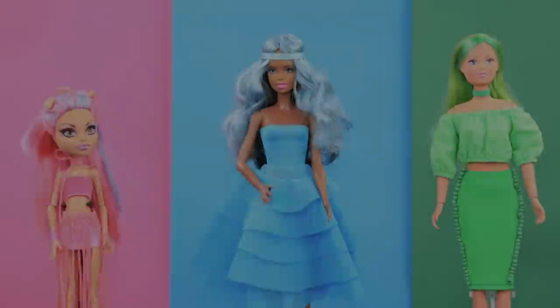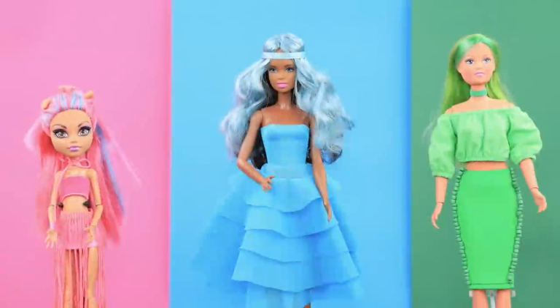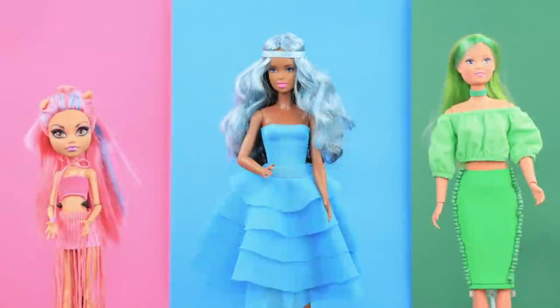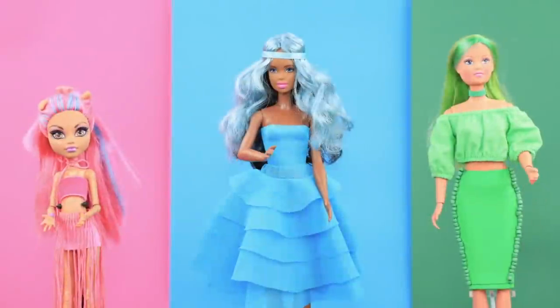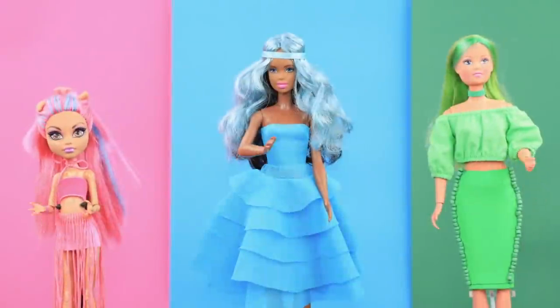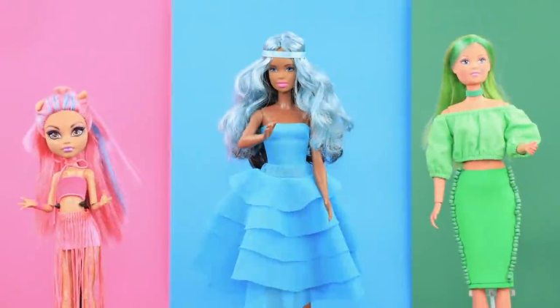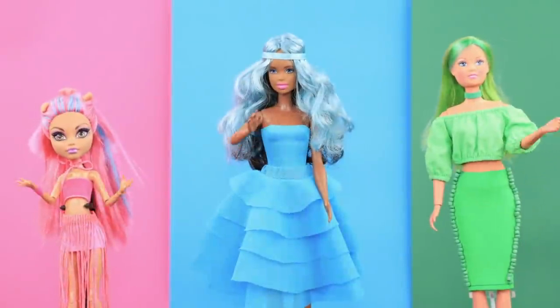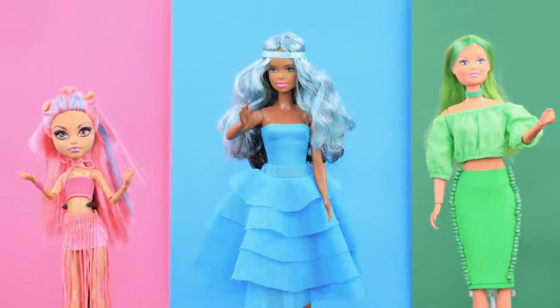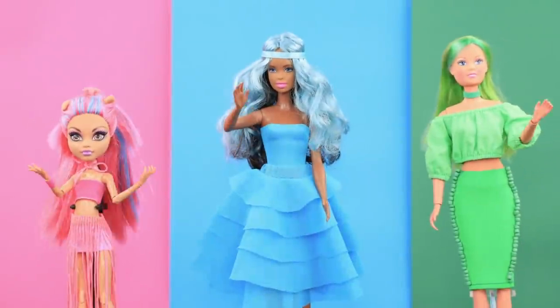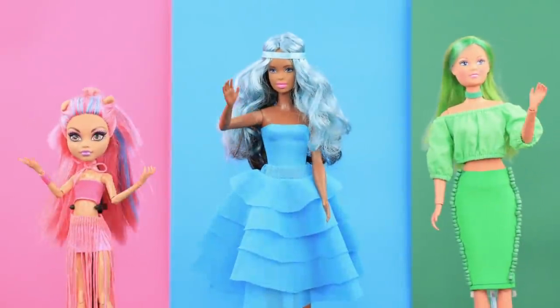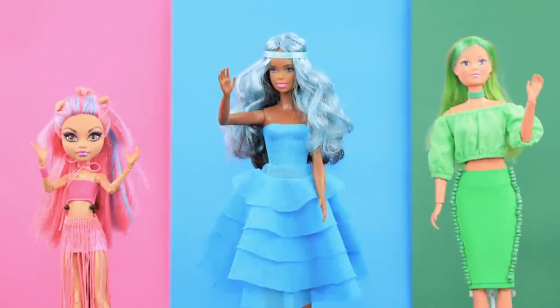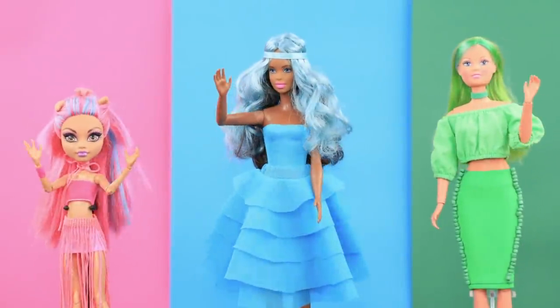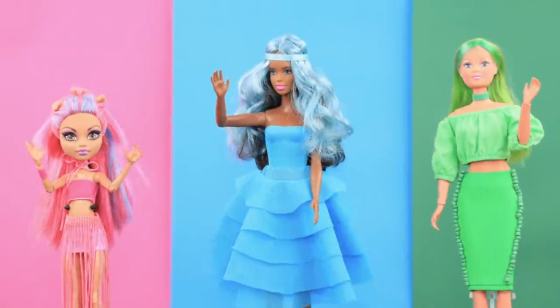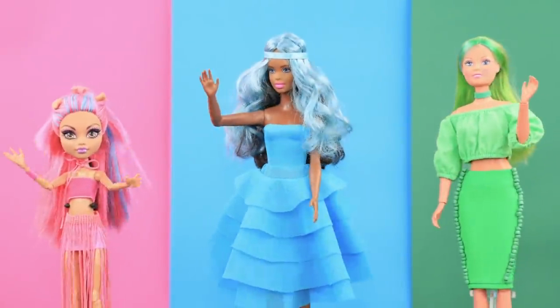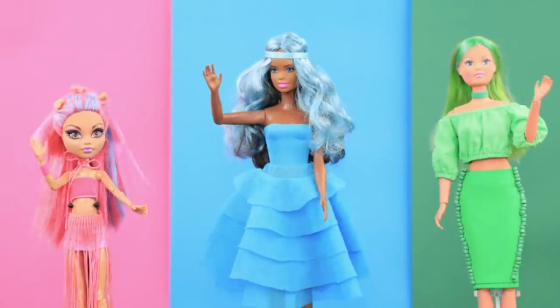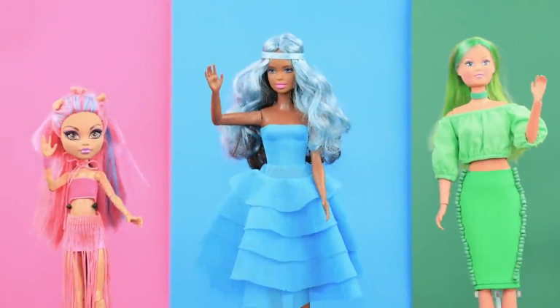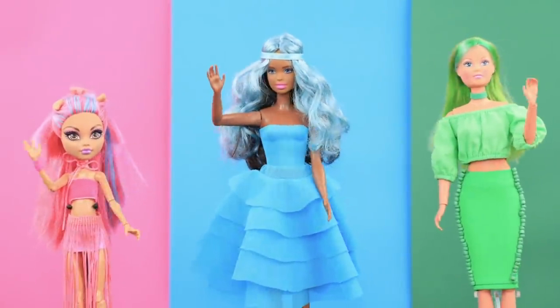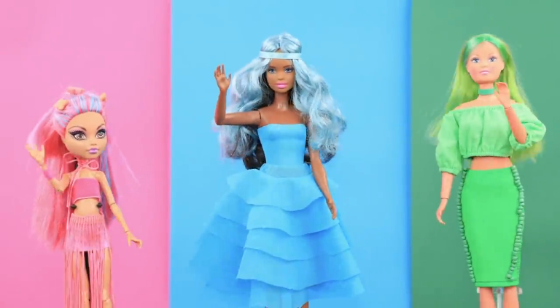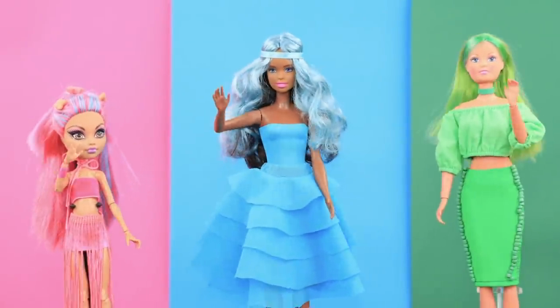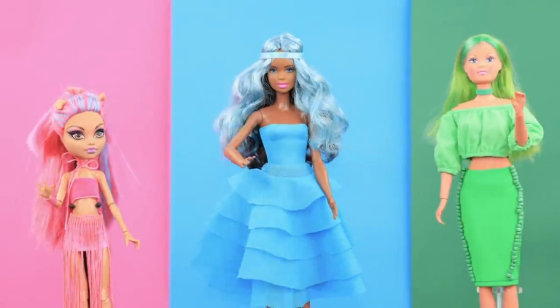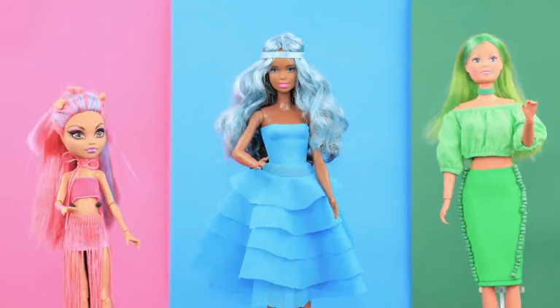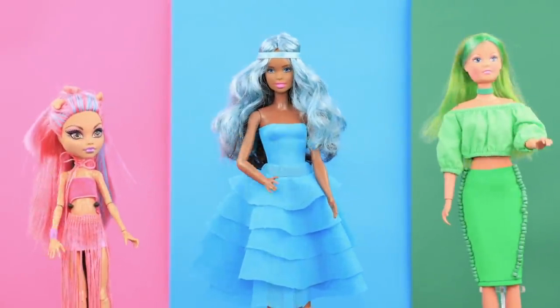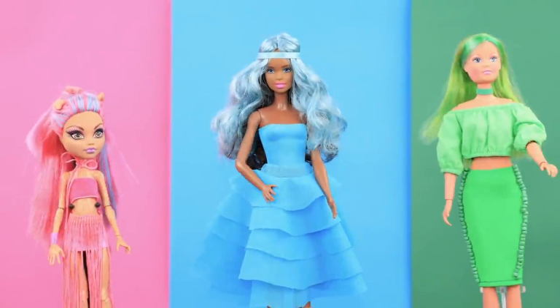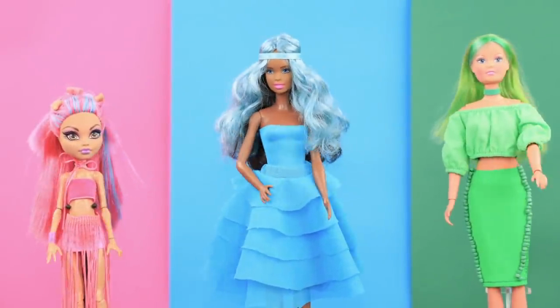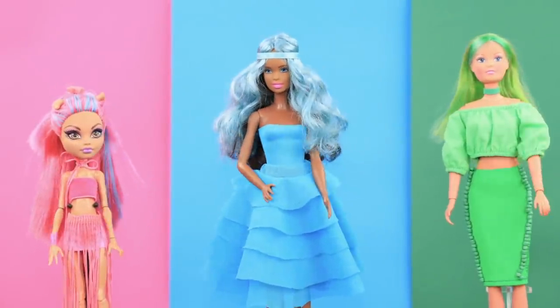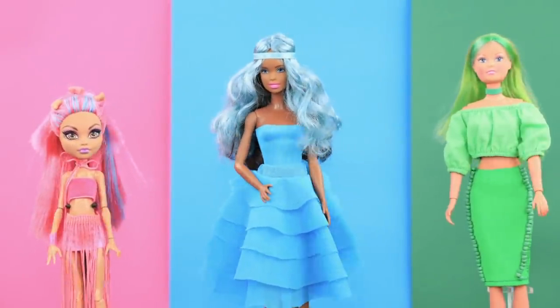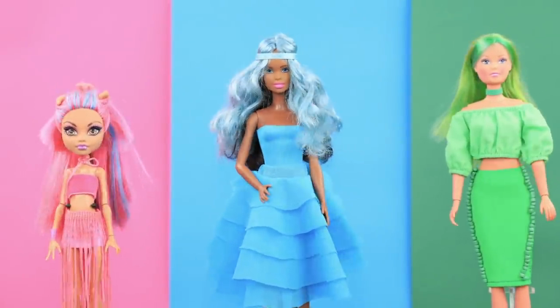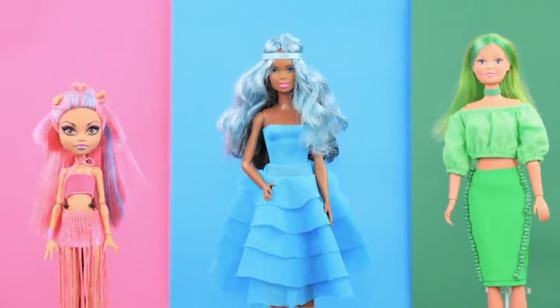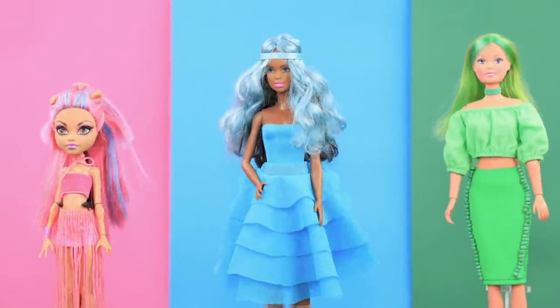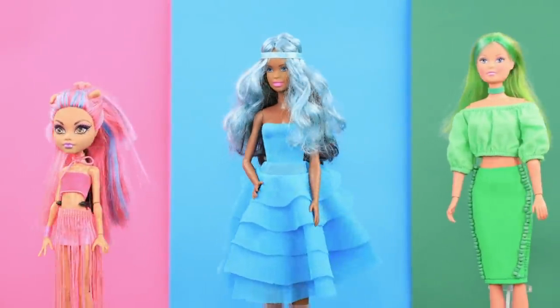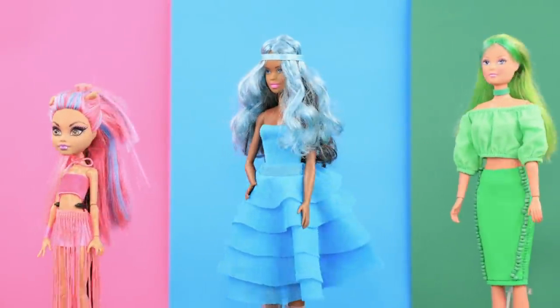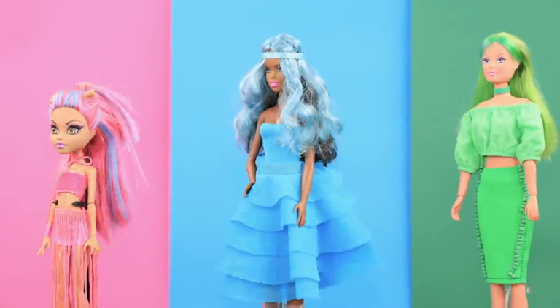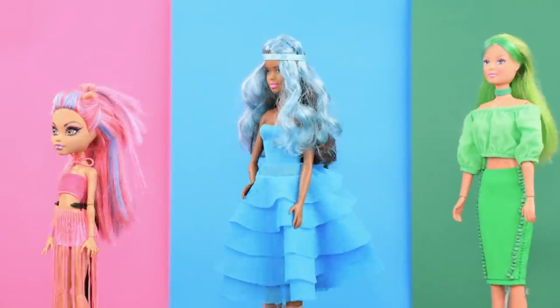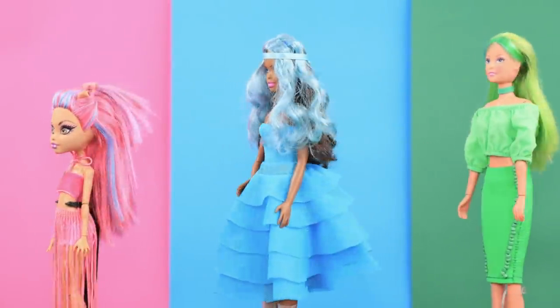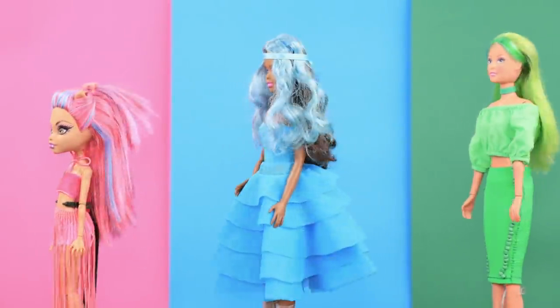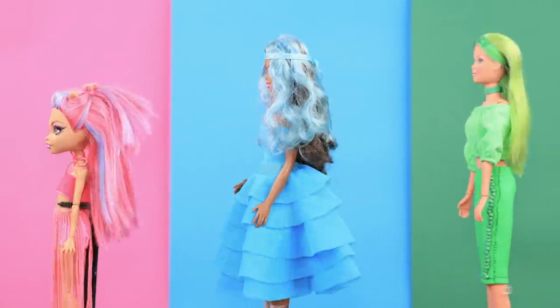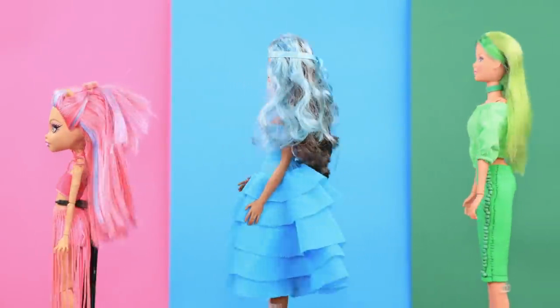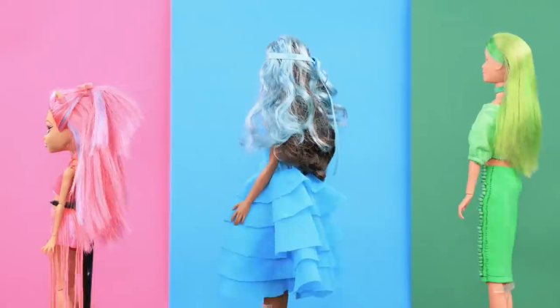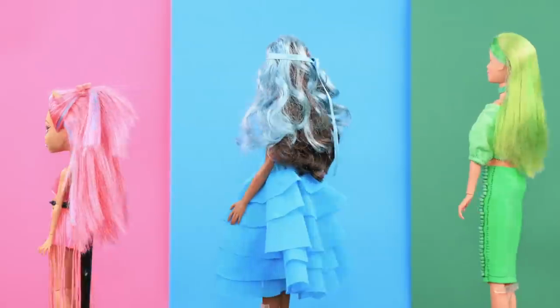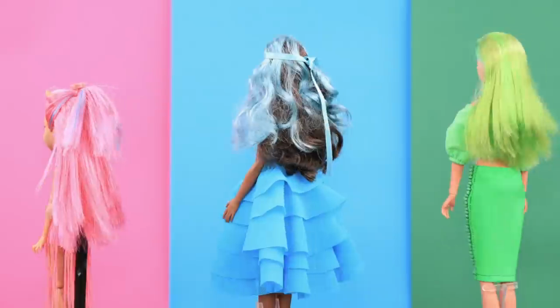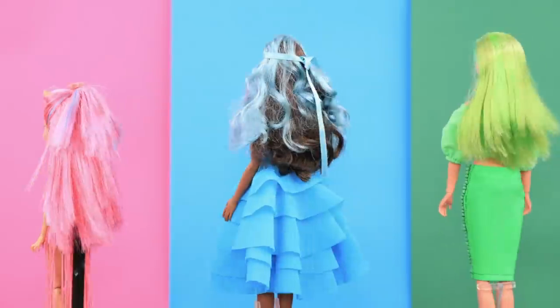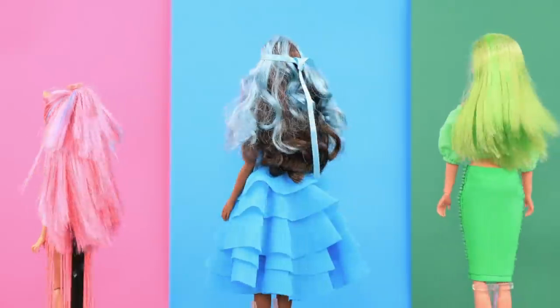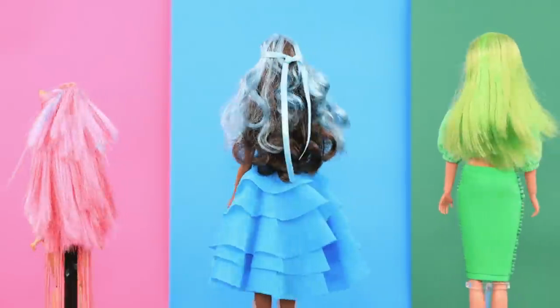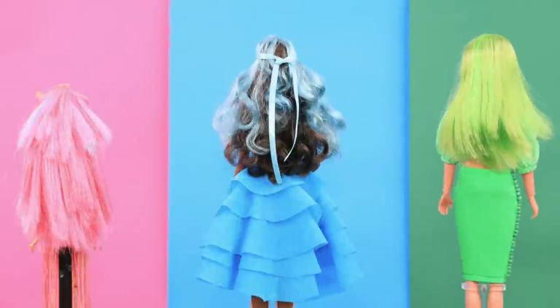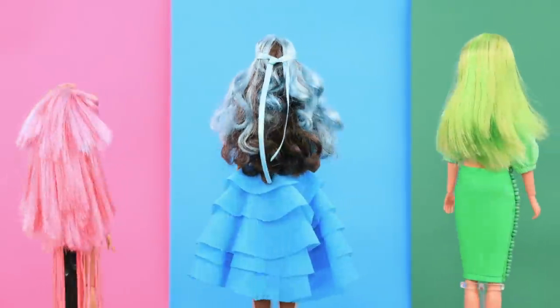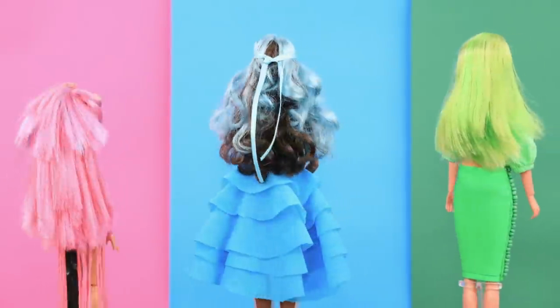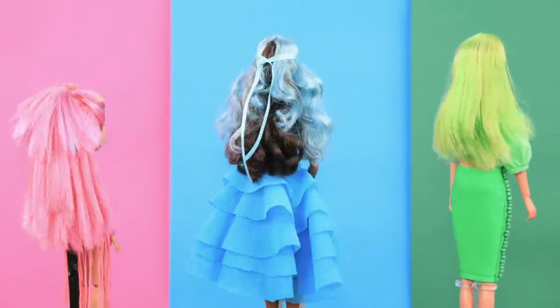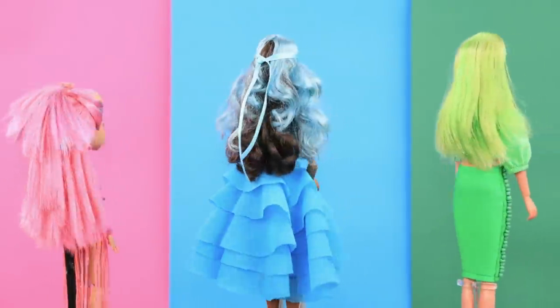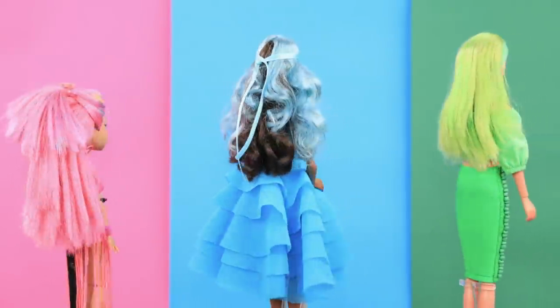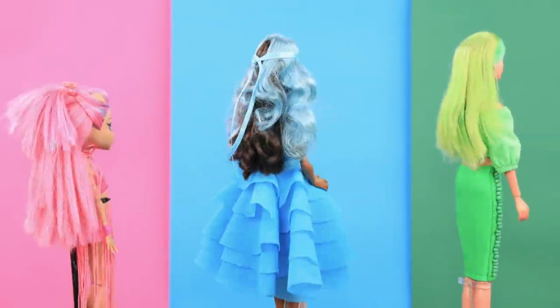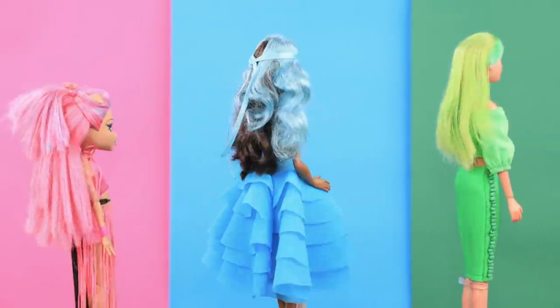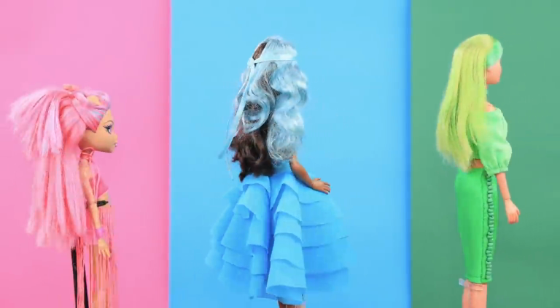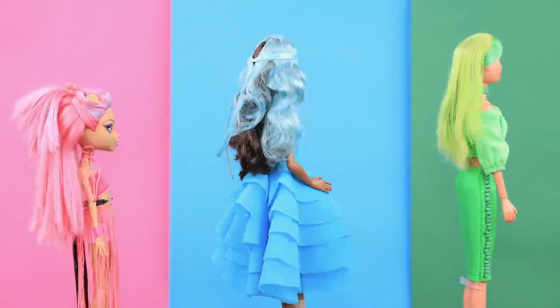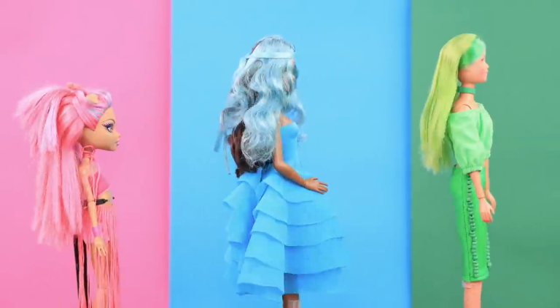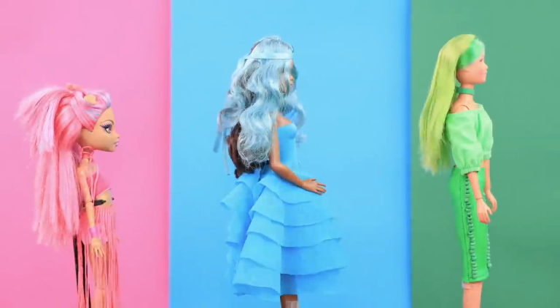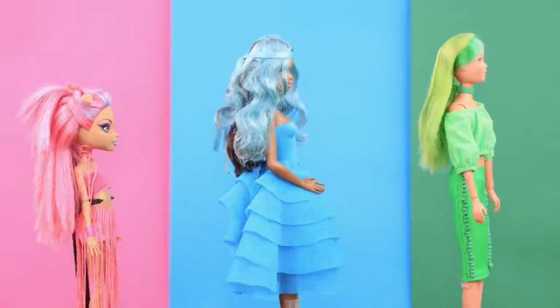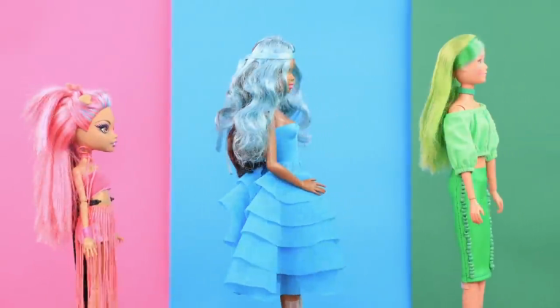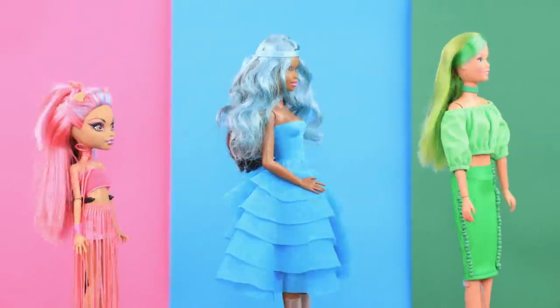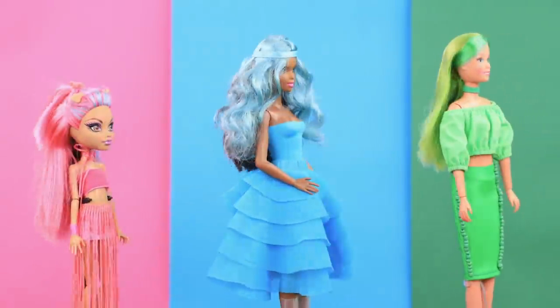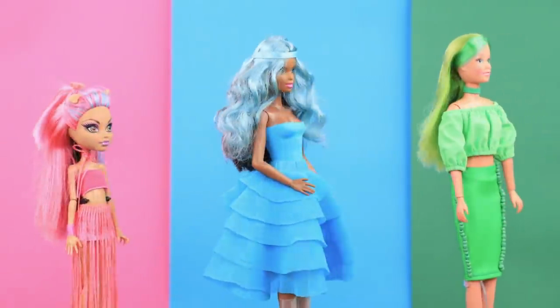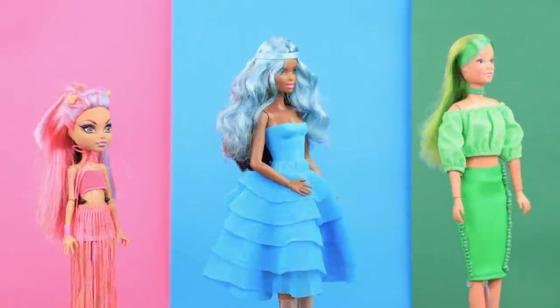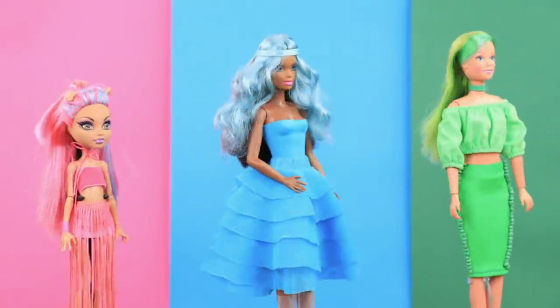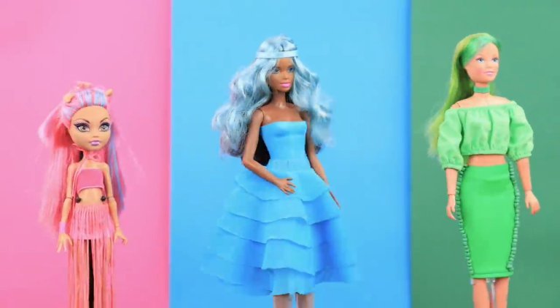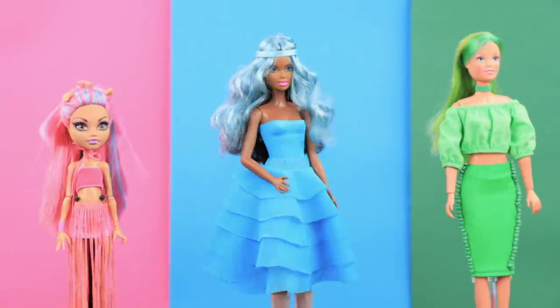How to make a color challenge for dolls? Everything pink, blue, or green! Watch in our new video!